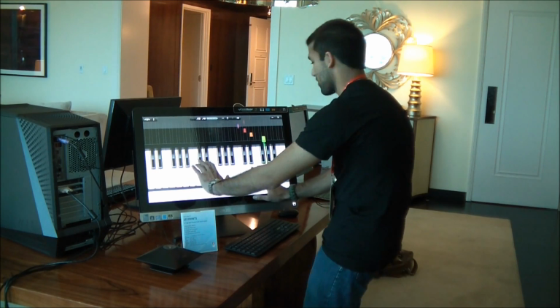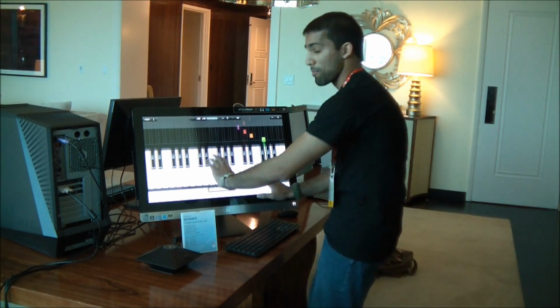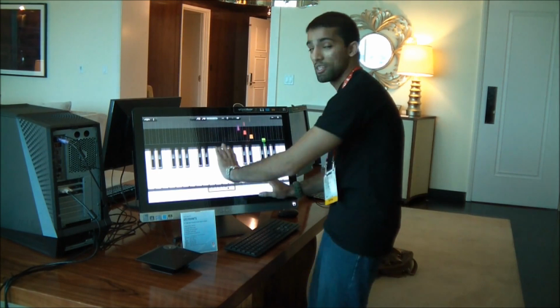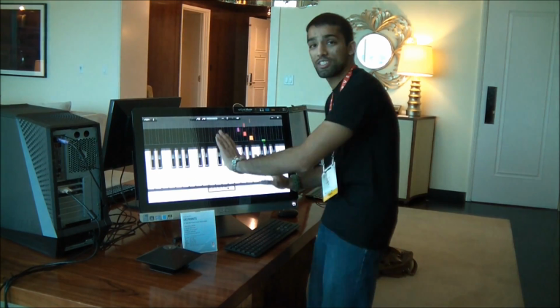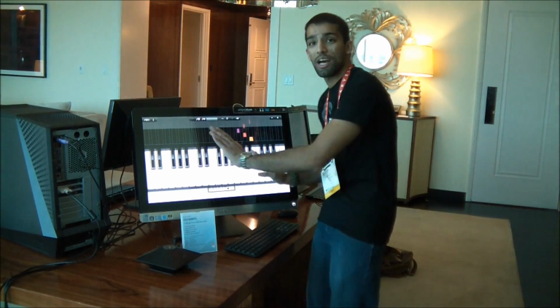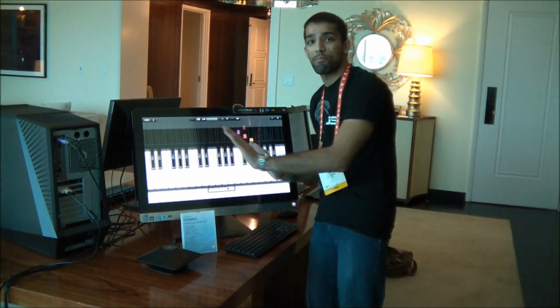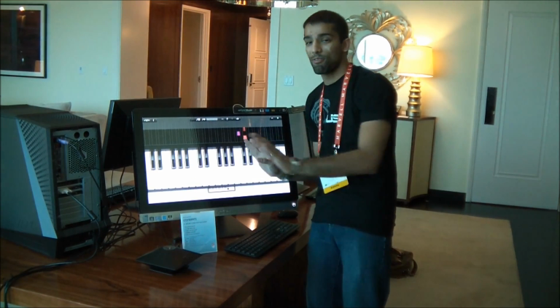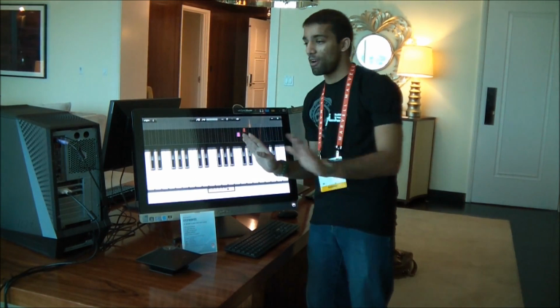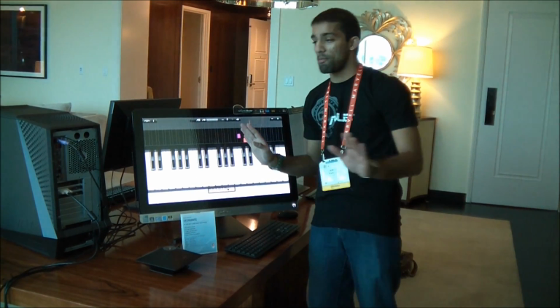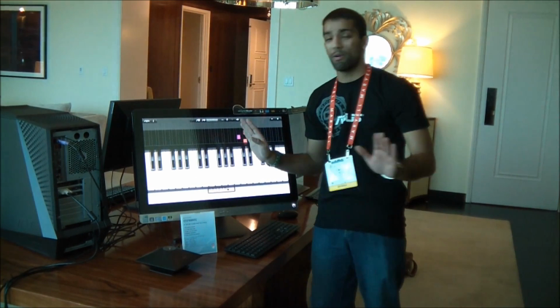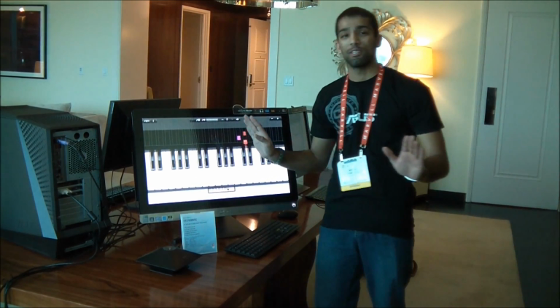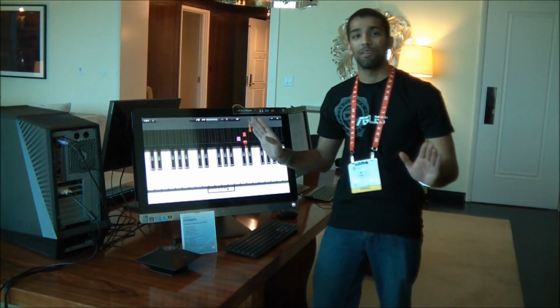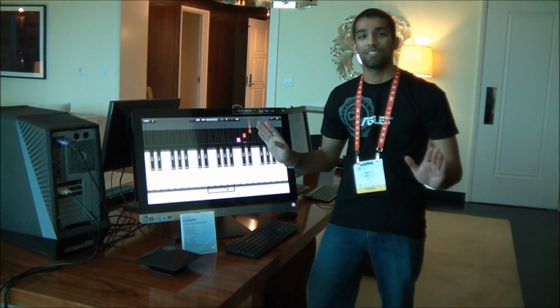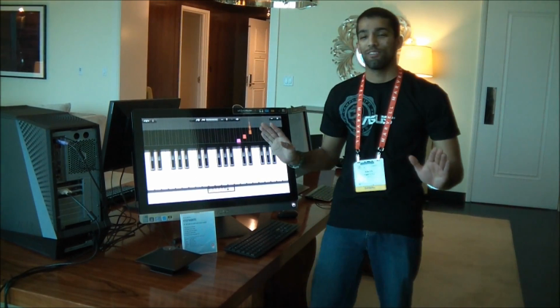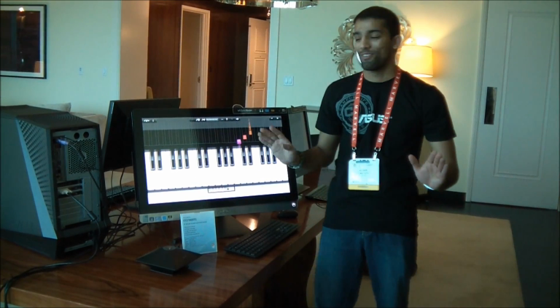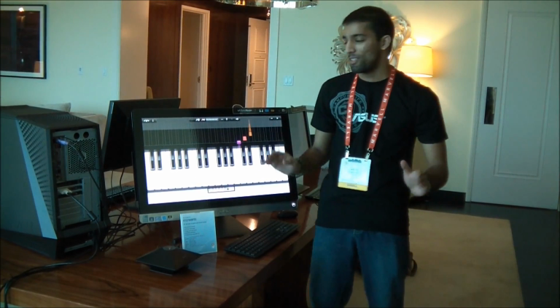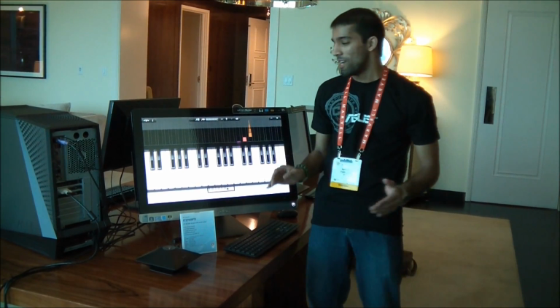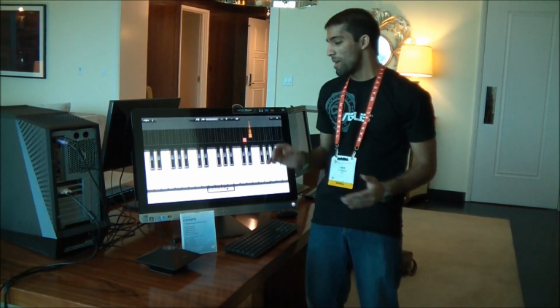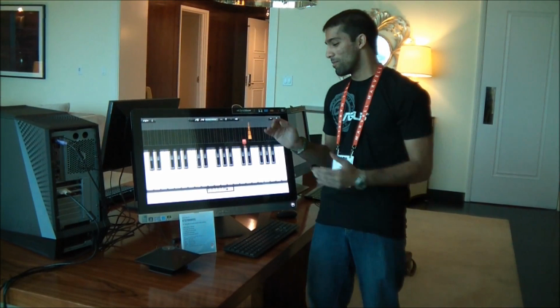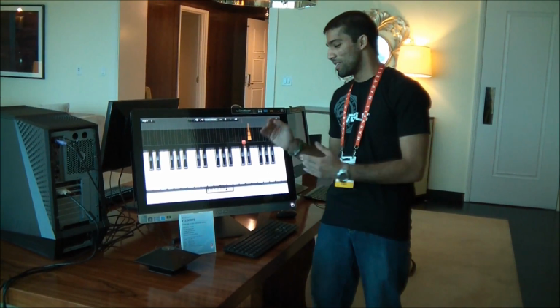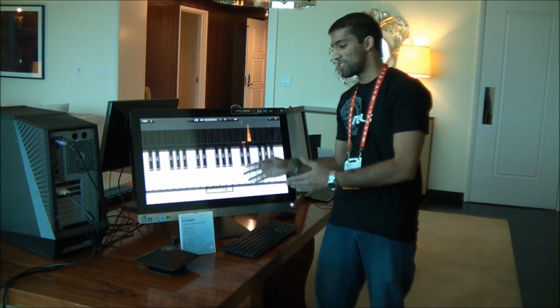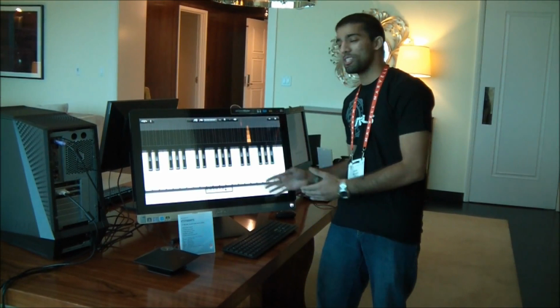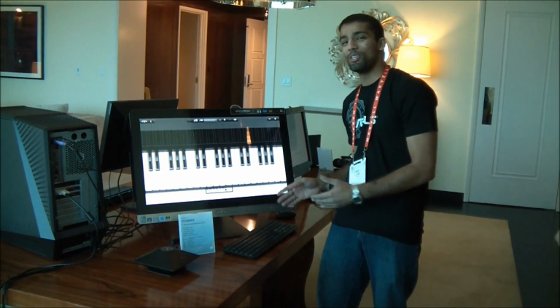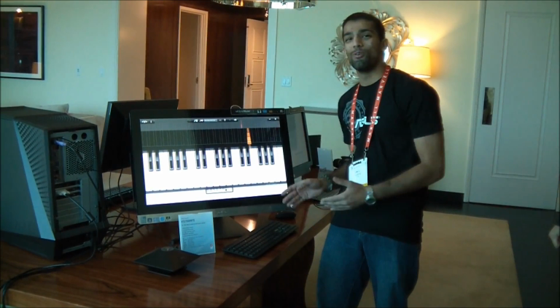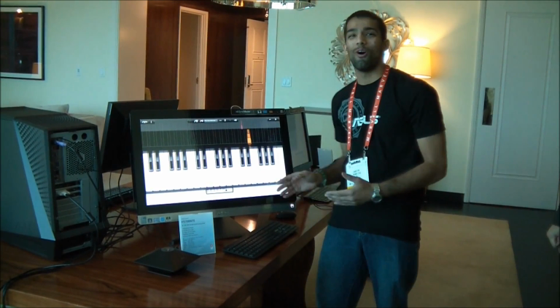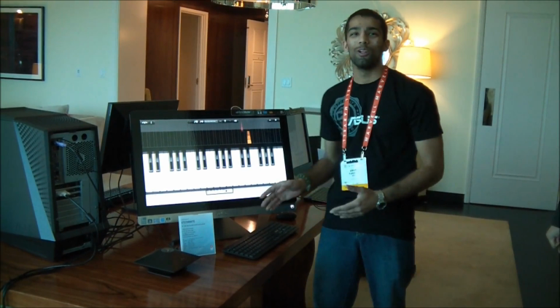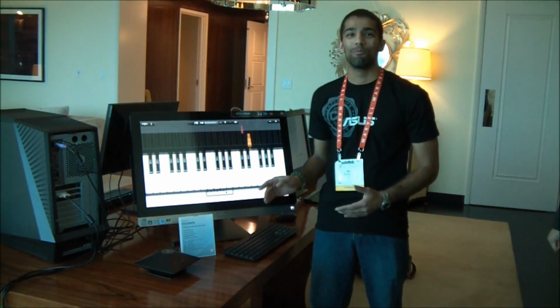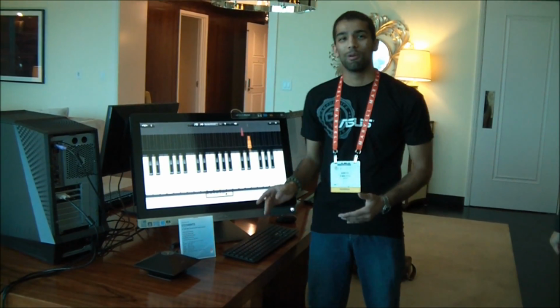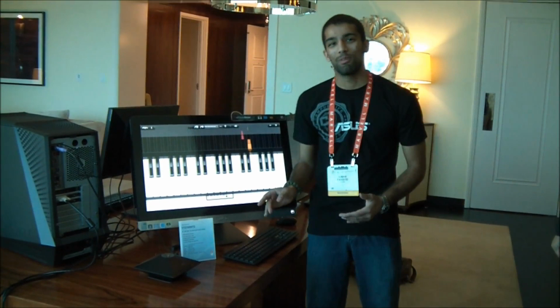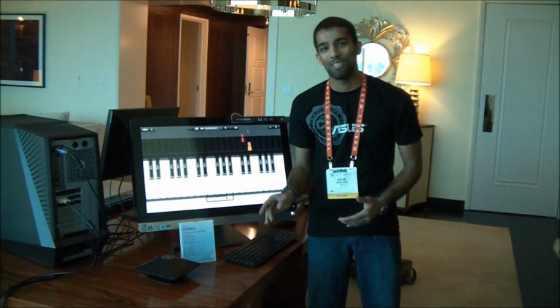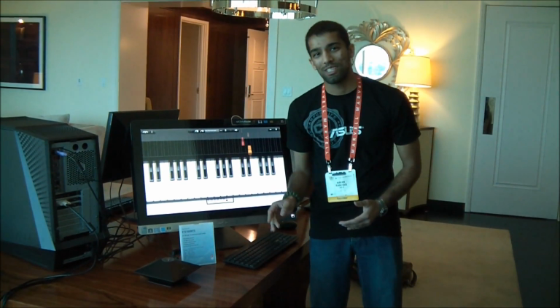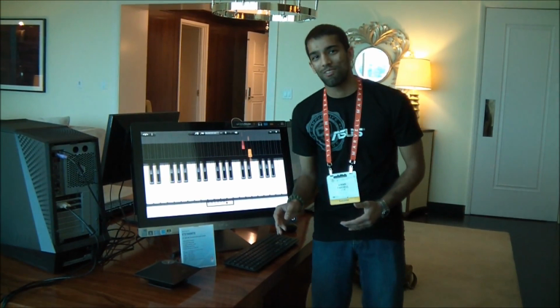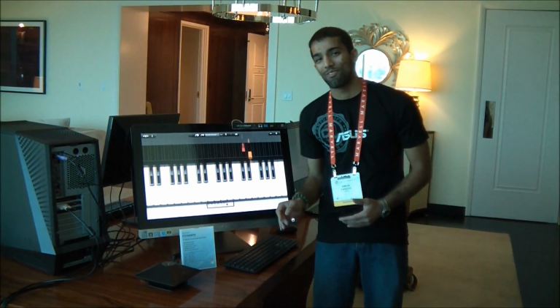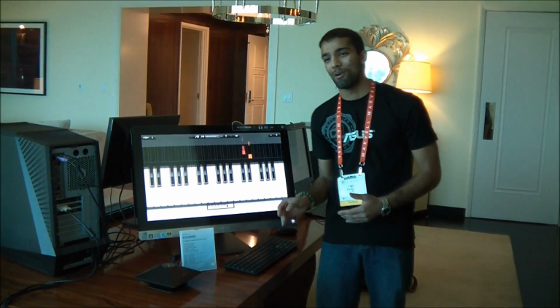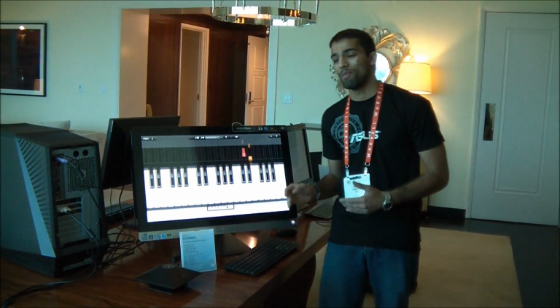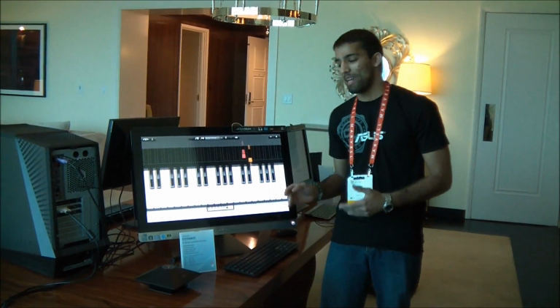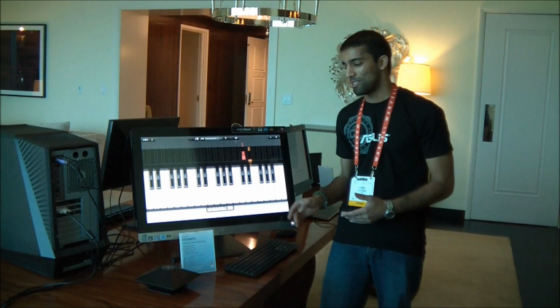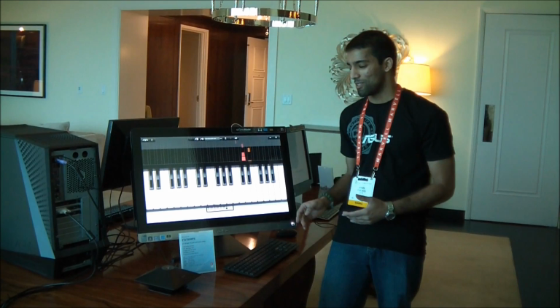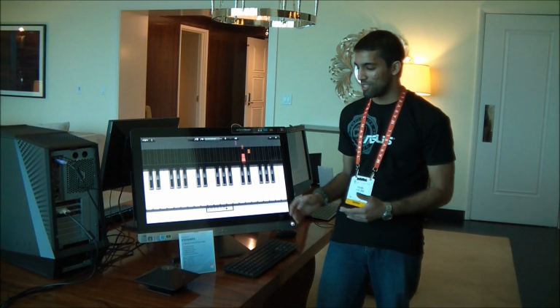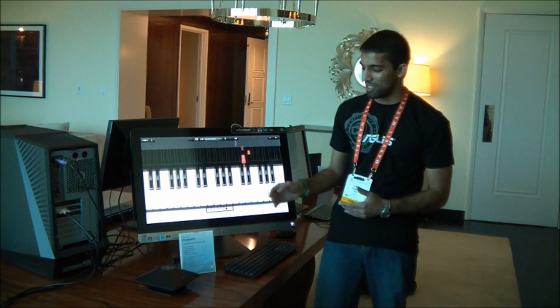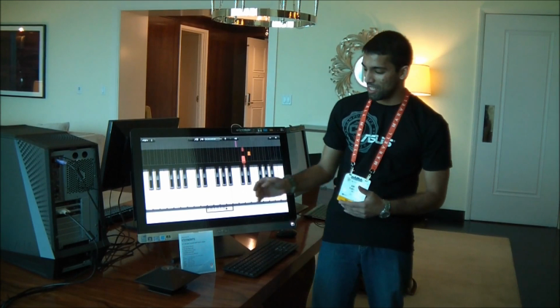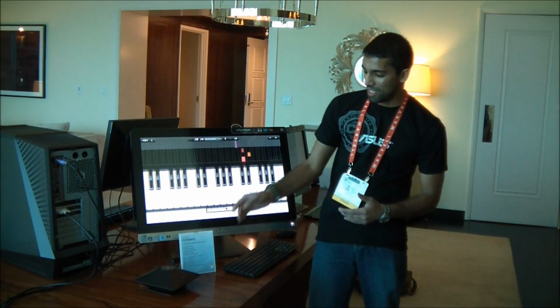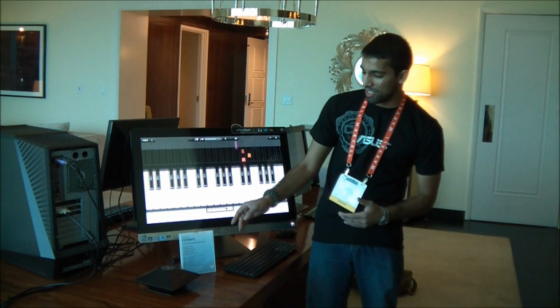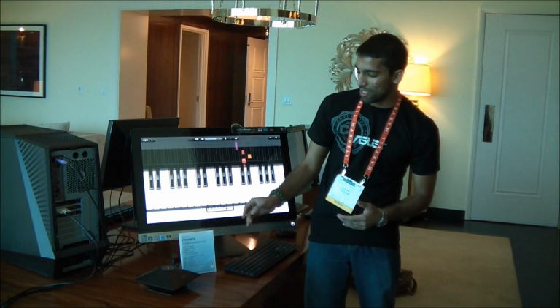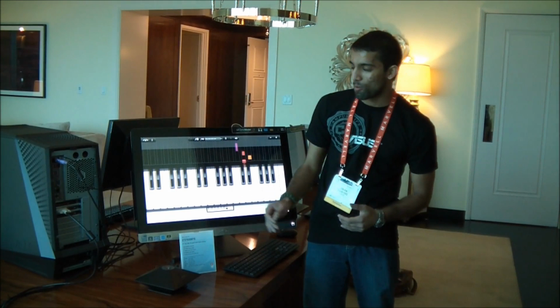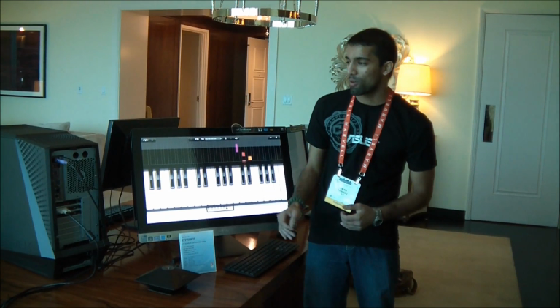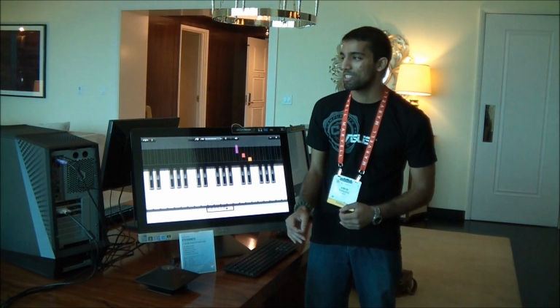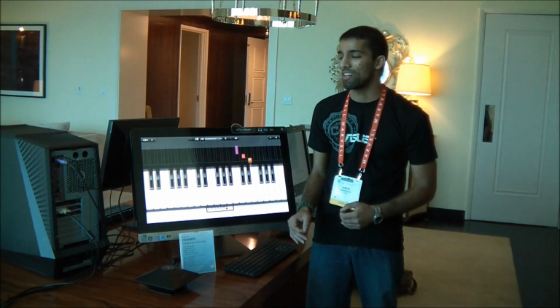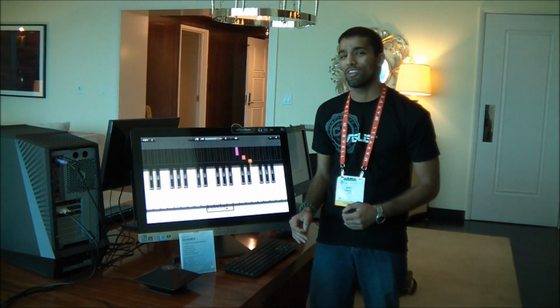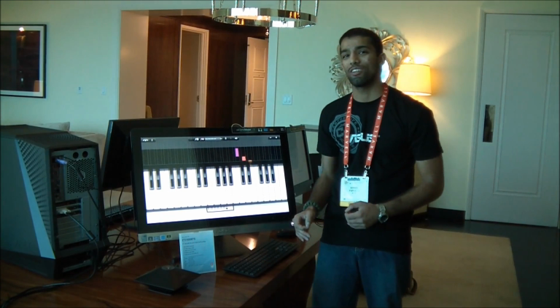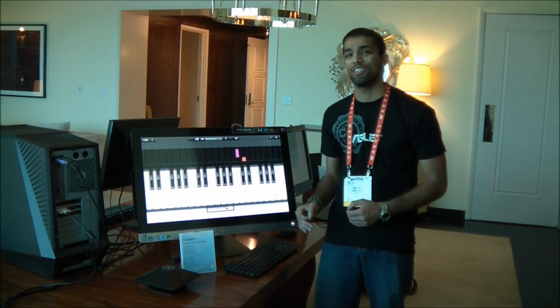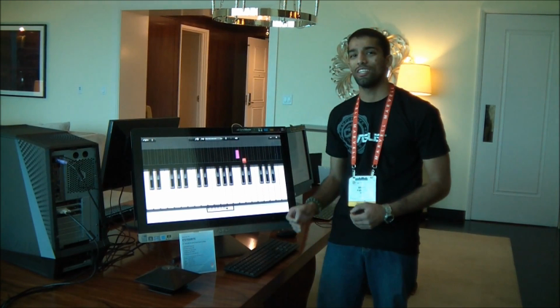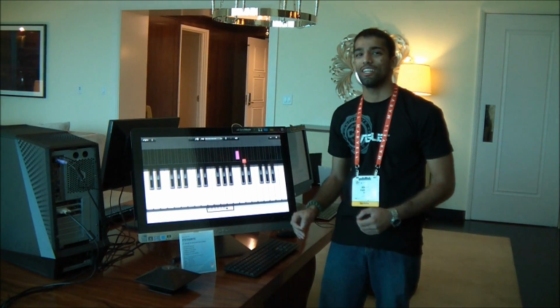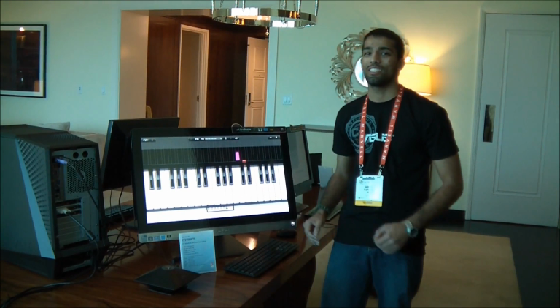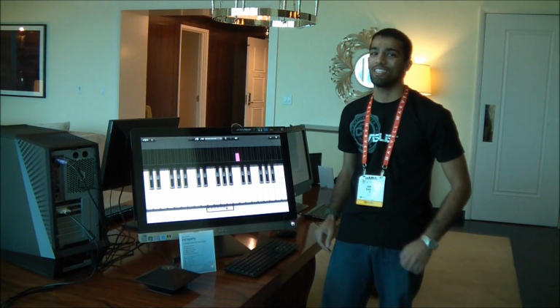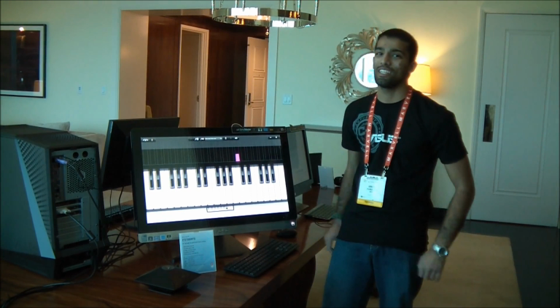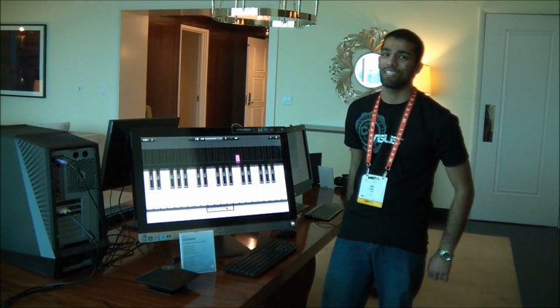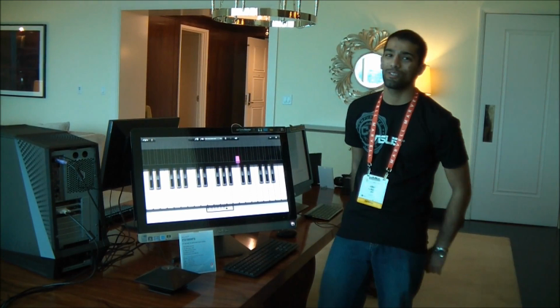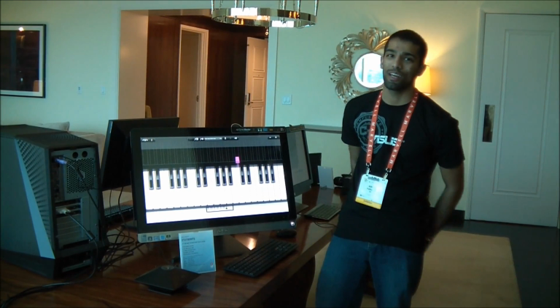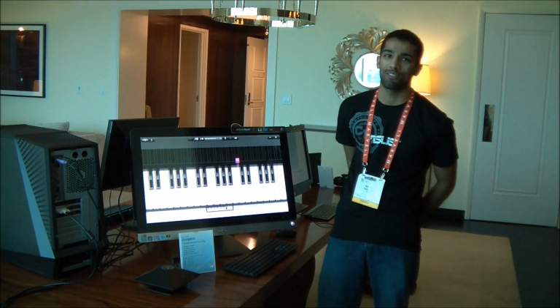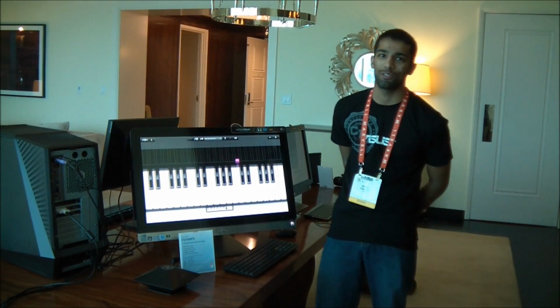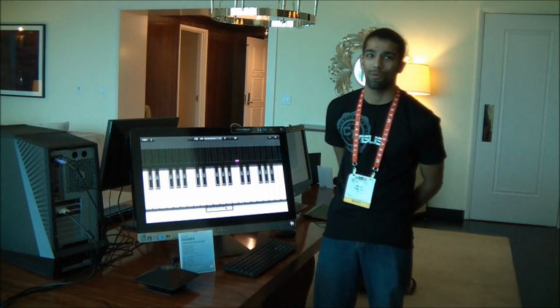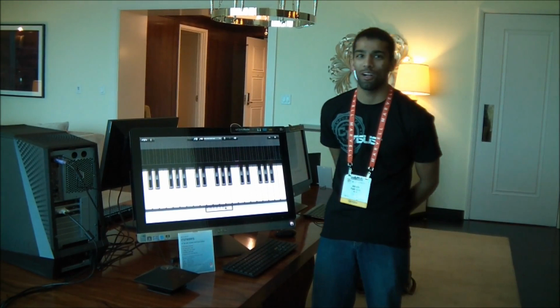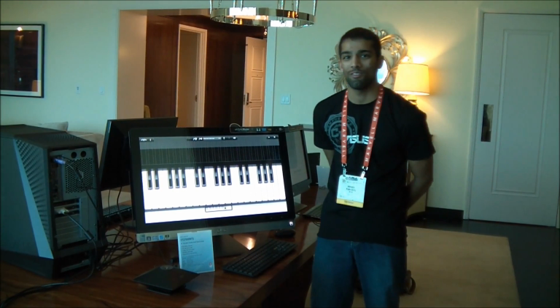Okay, I'm going to stop before I embarrass myself further. But this is the new all-in-one PC from ASUS, the ET2700, here at CES 2012.